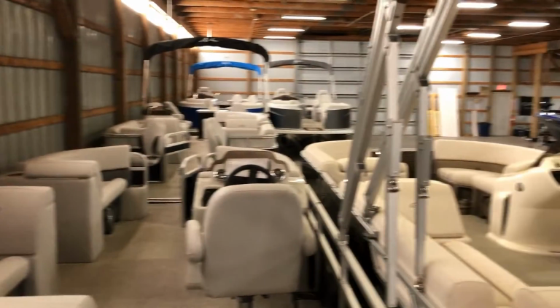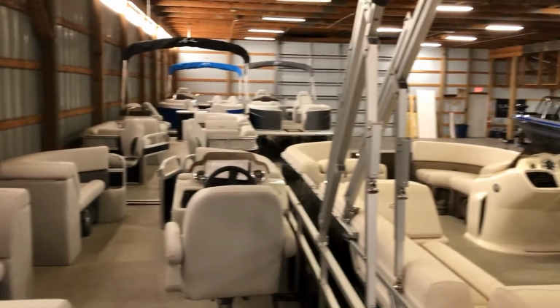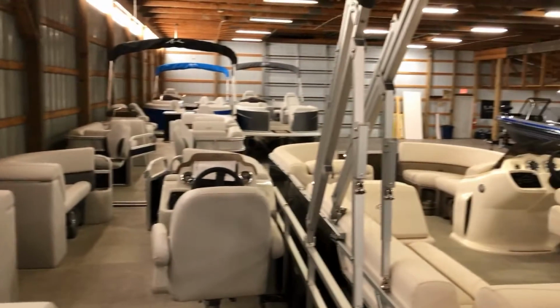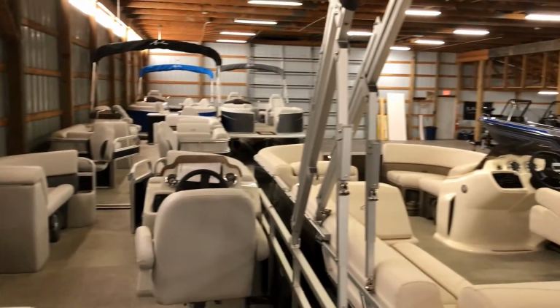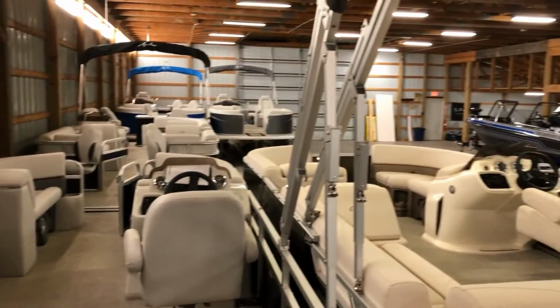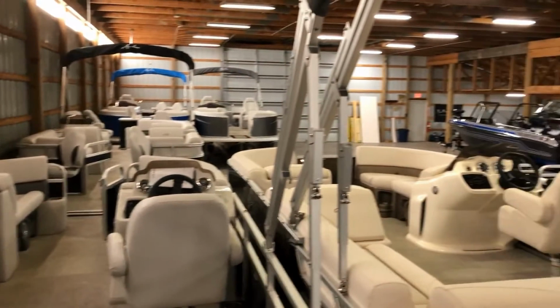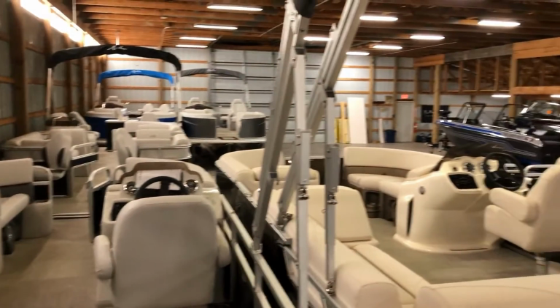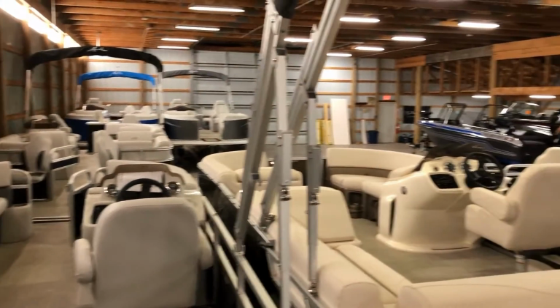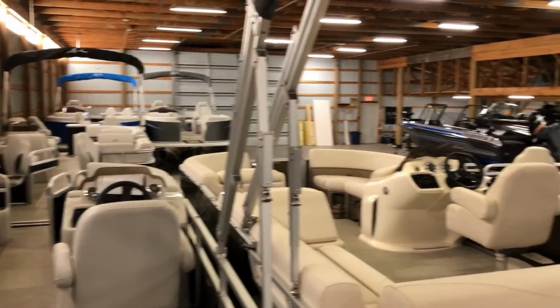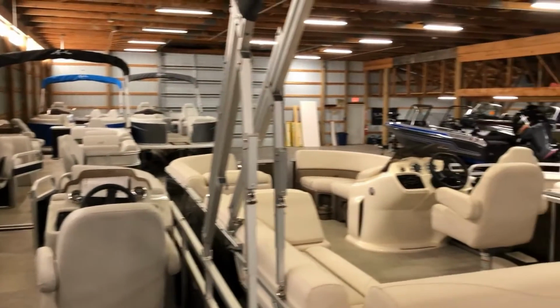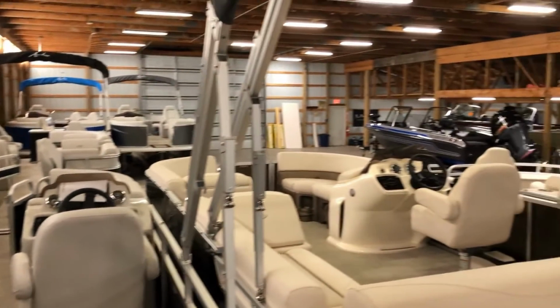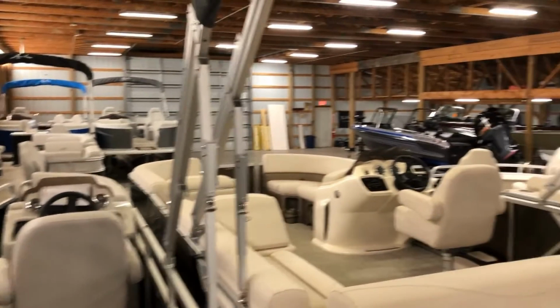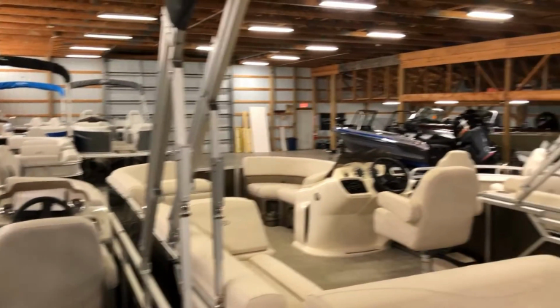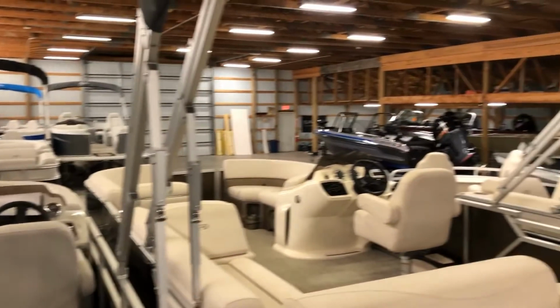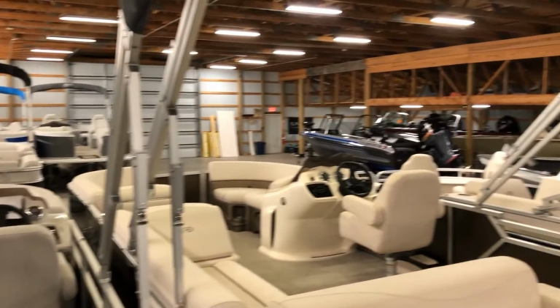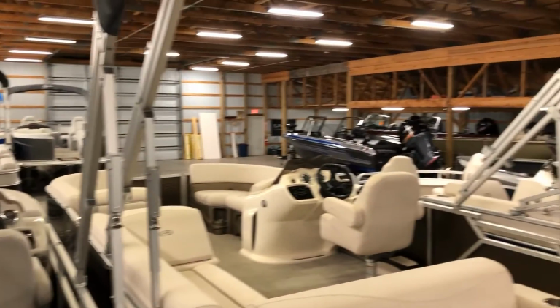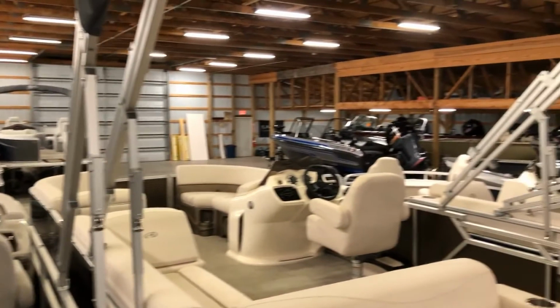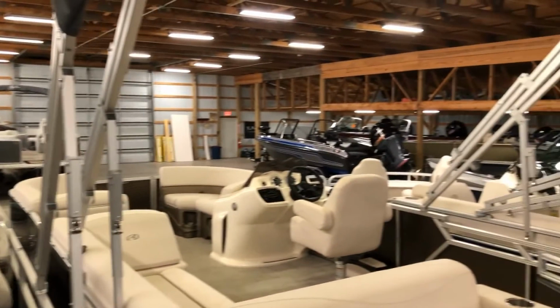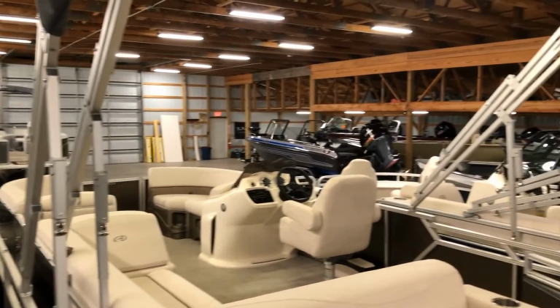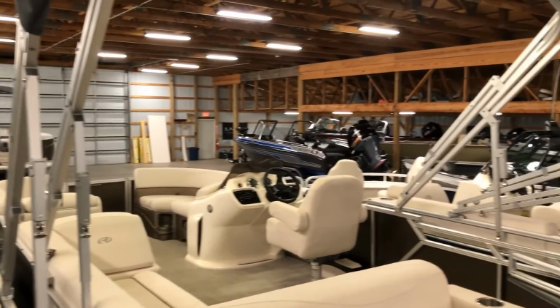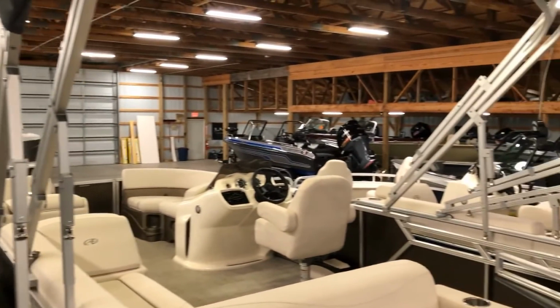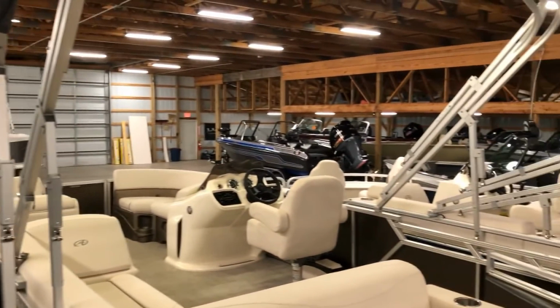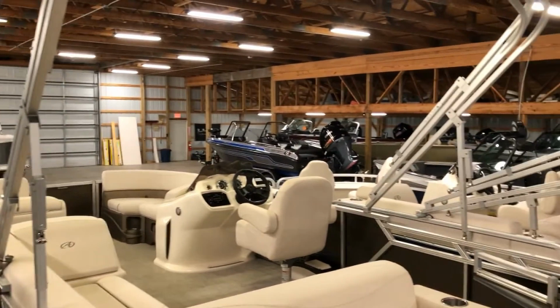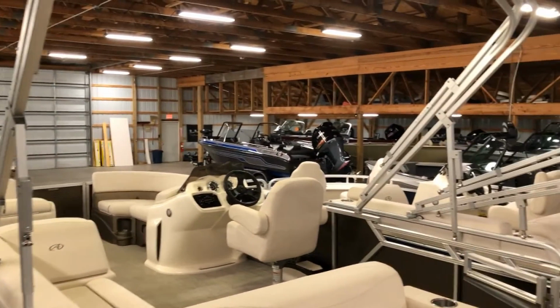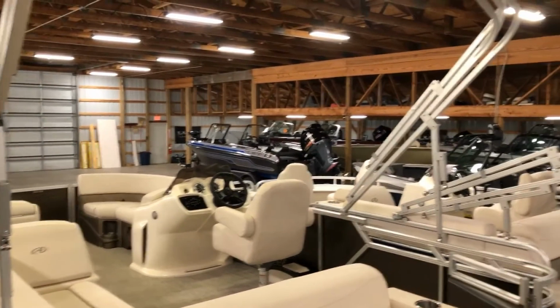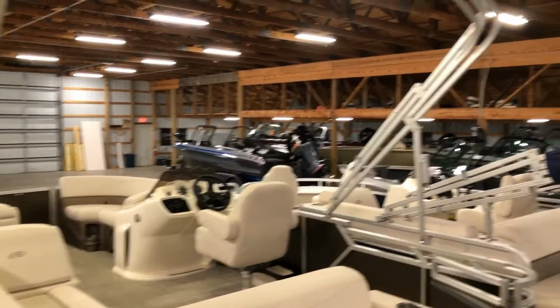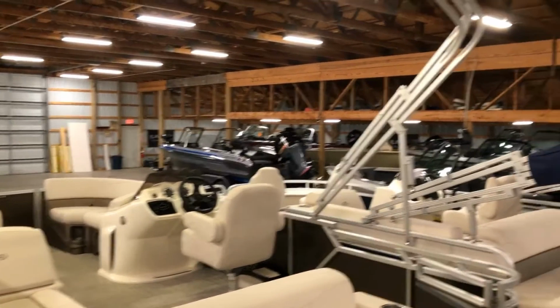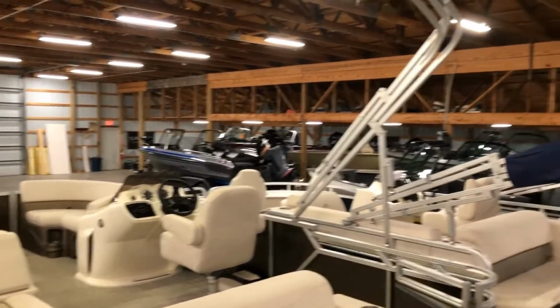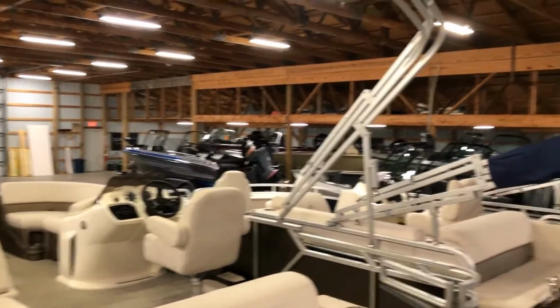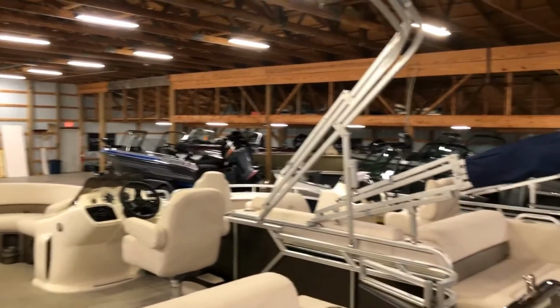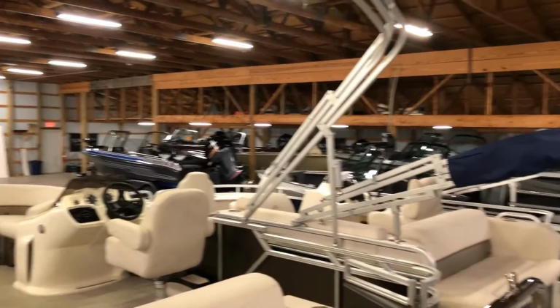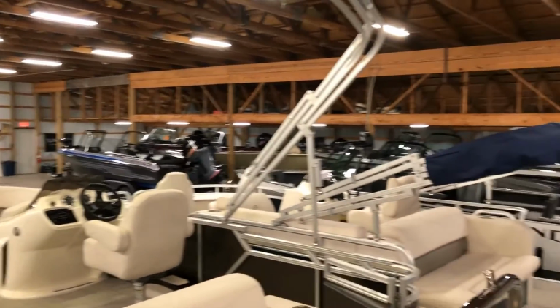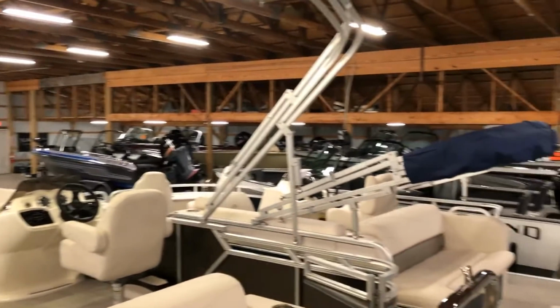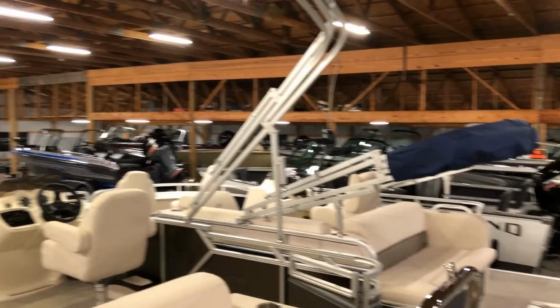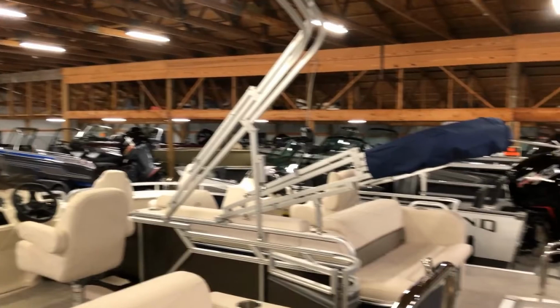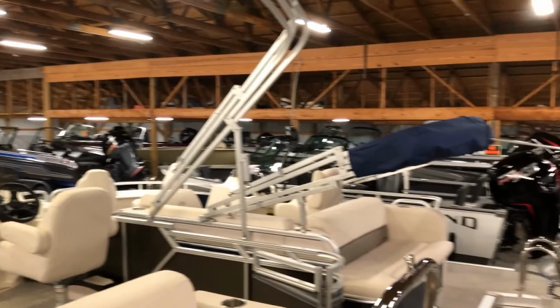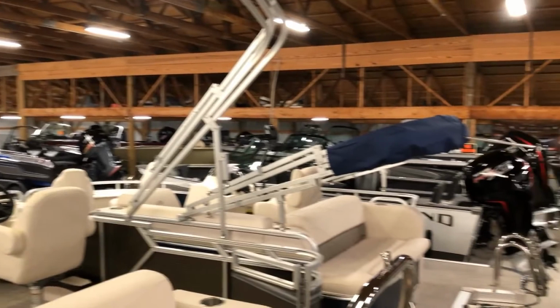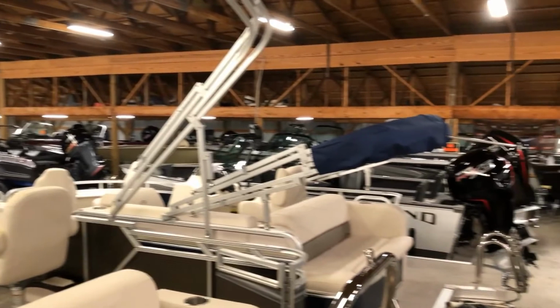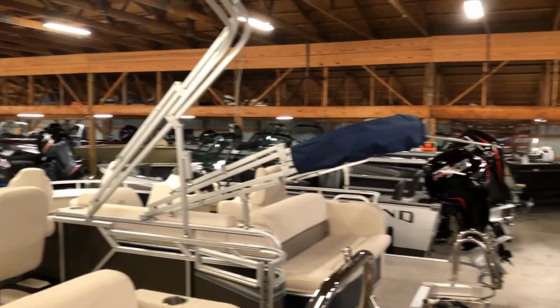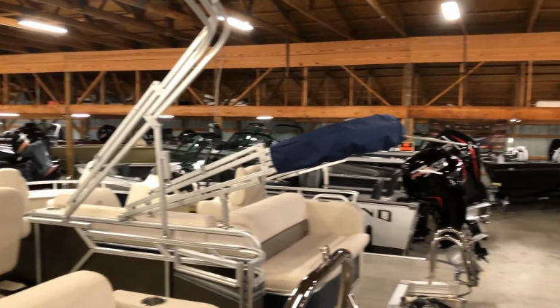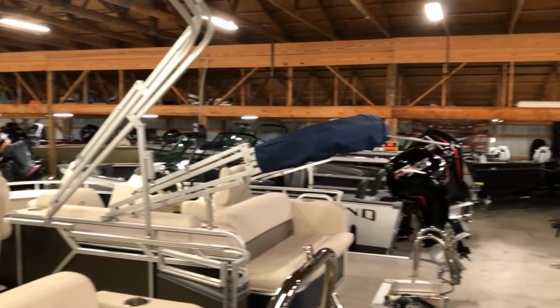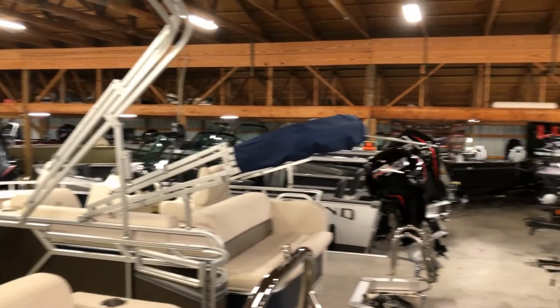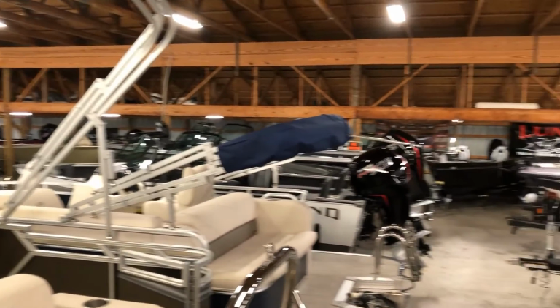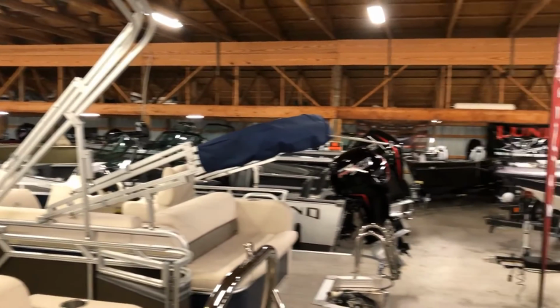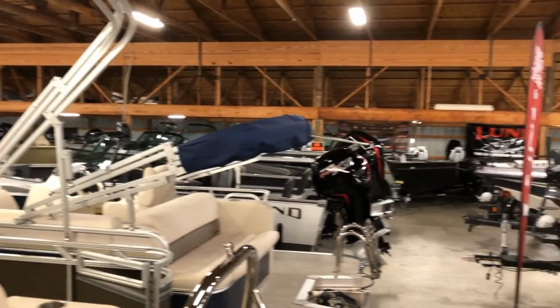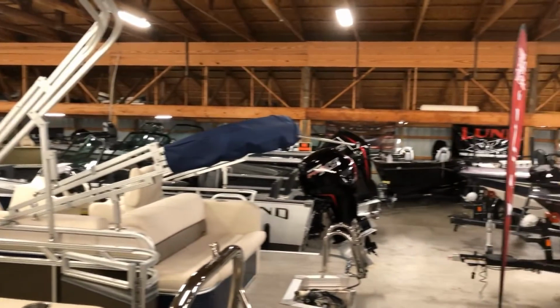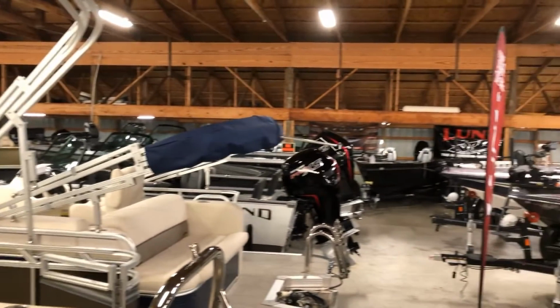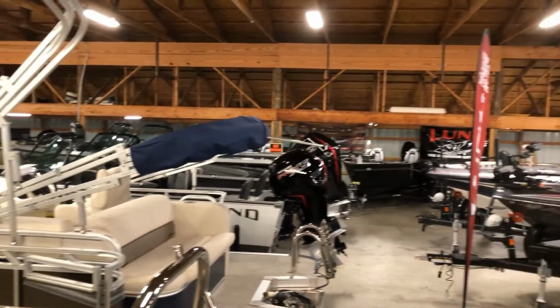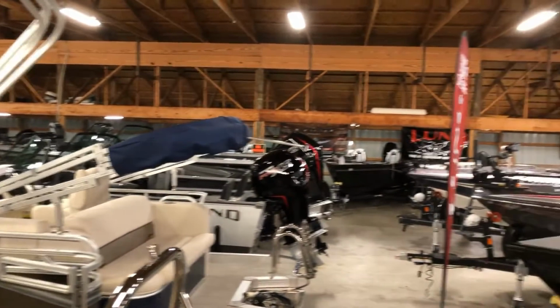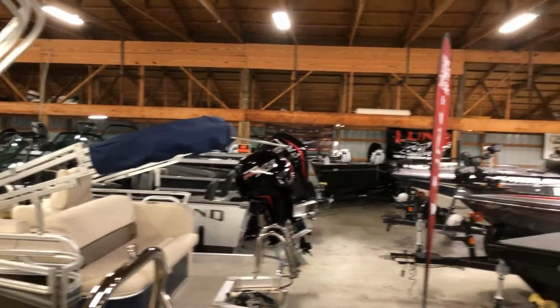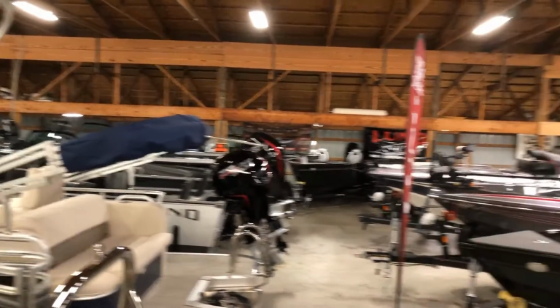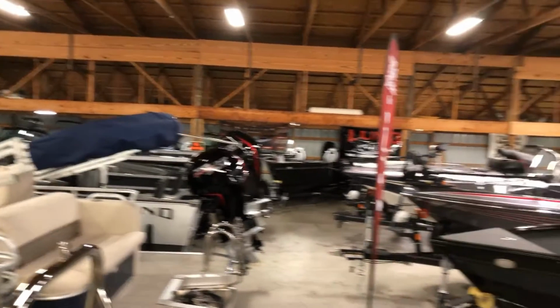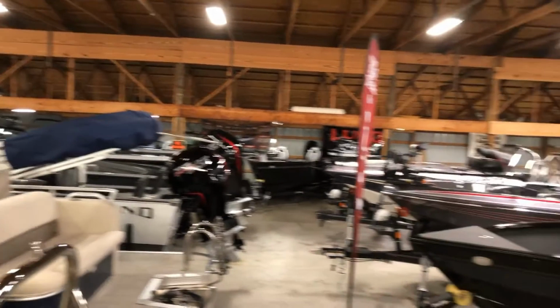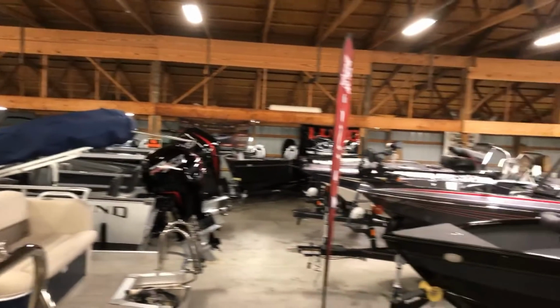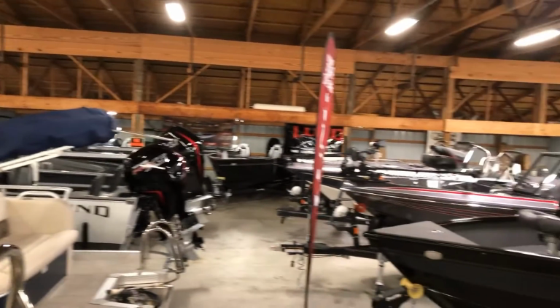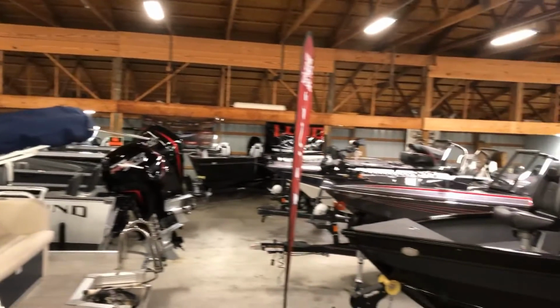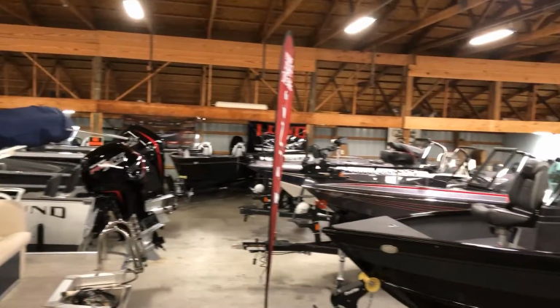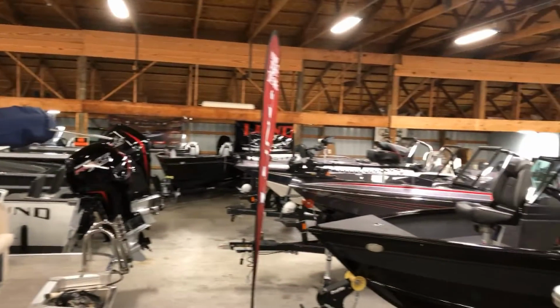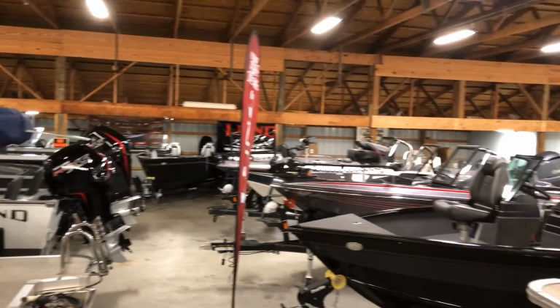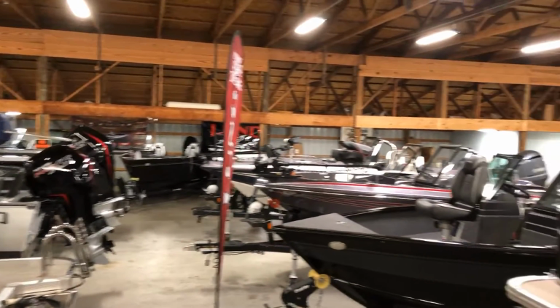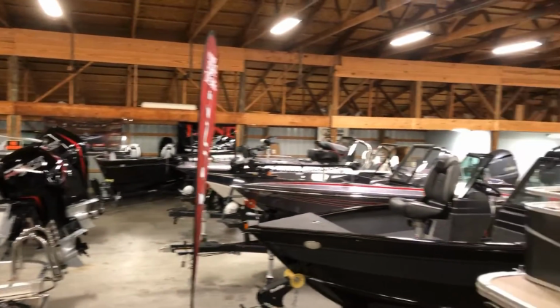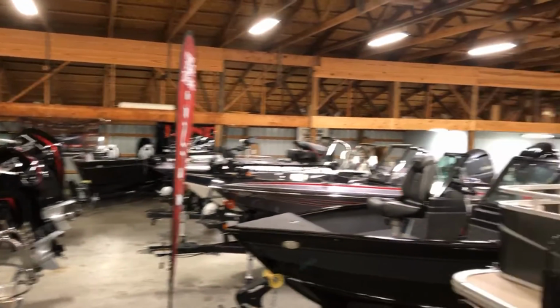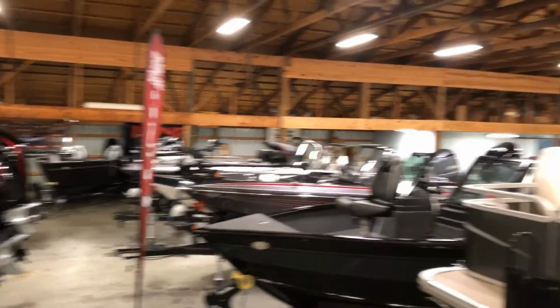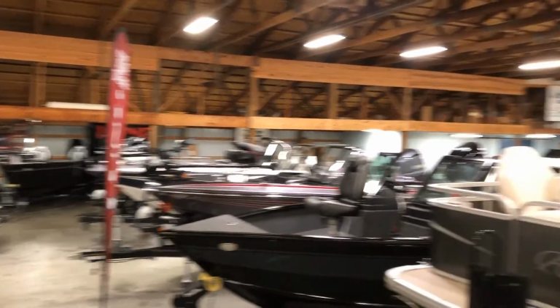I'll just kind of do a 360 here so you can see how many boats we have inside that you can come take a look at.